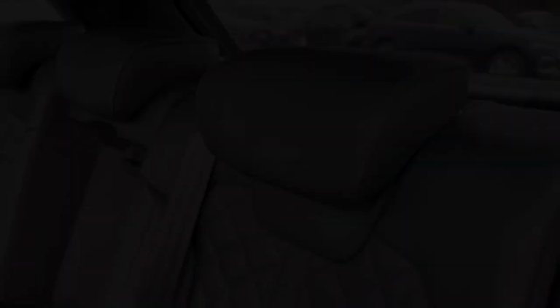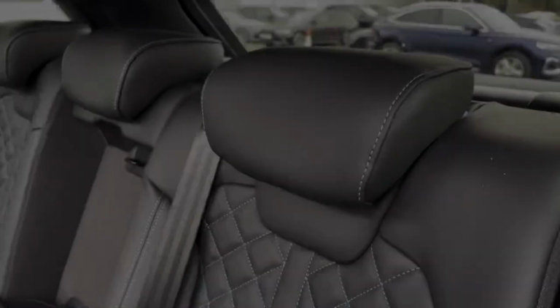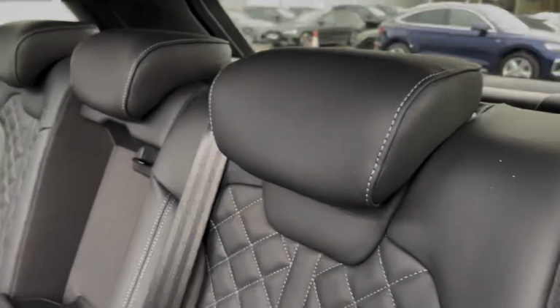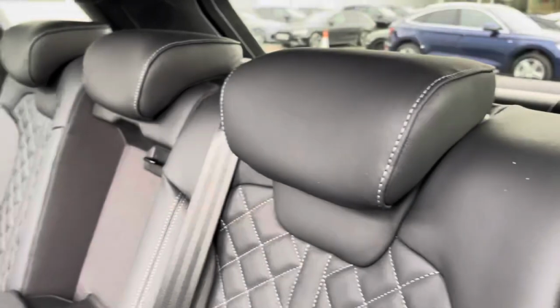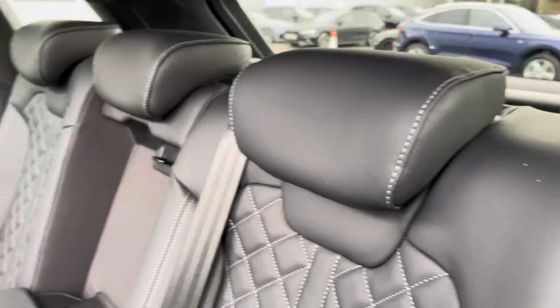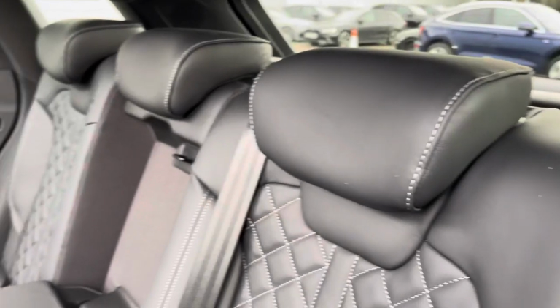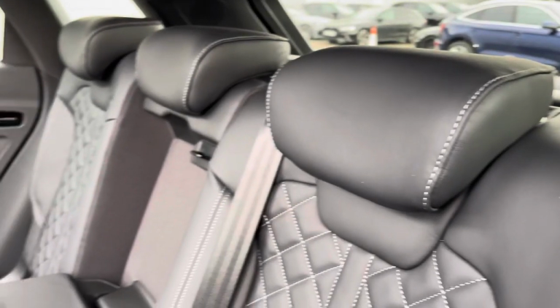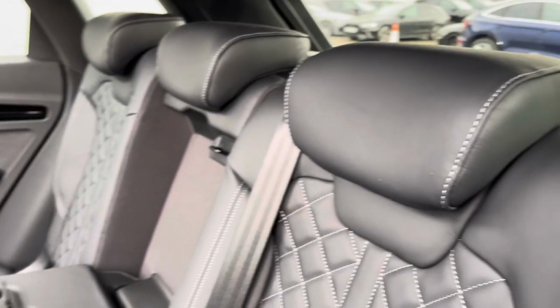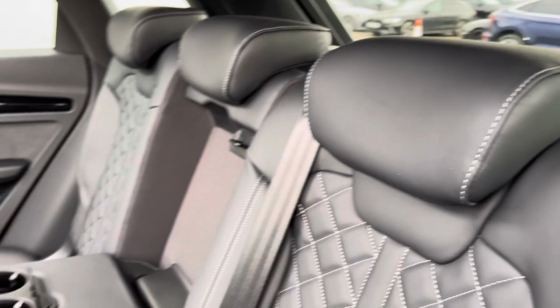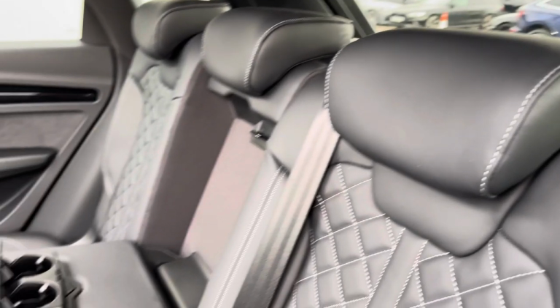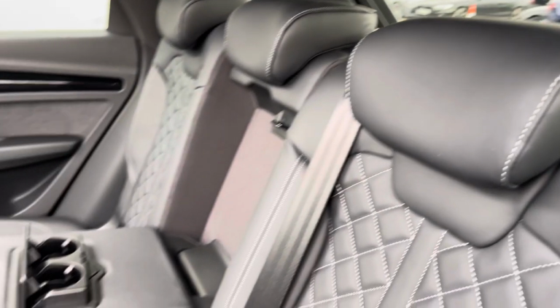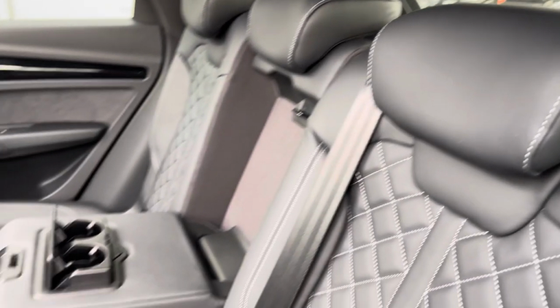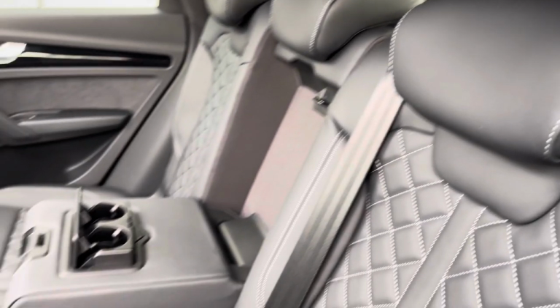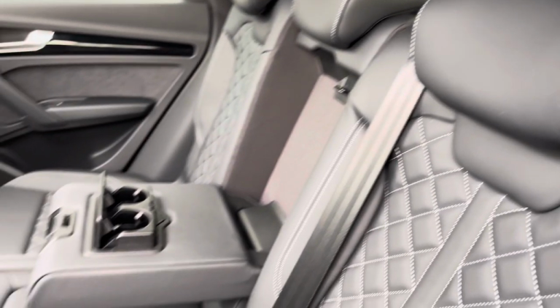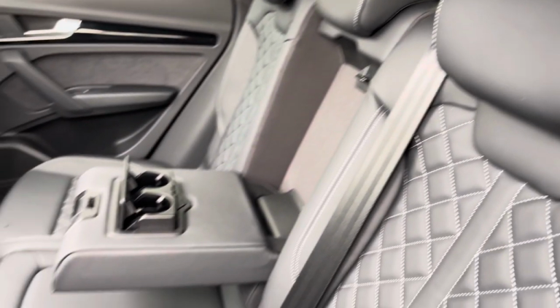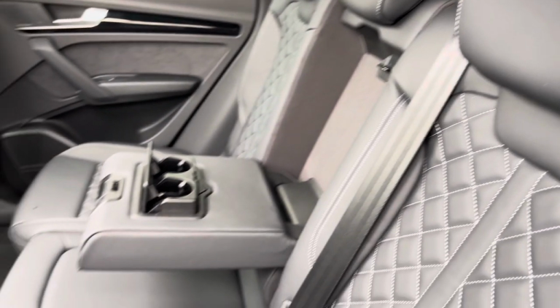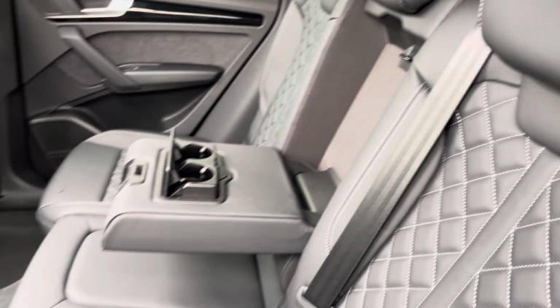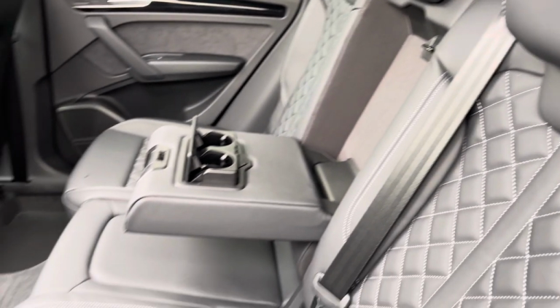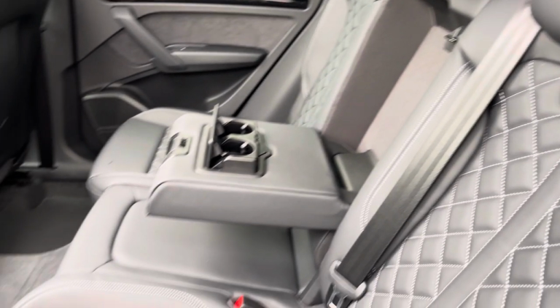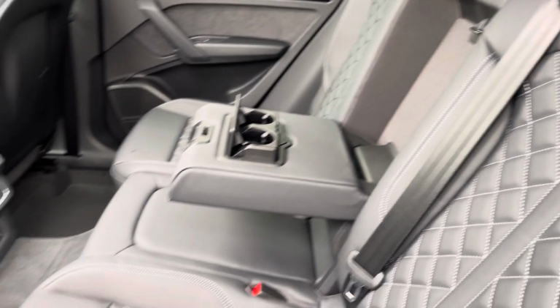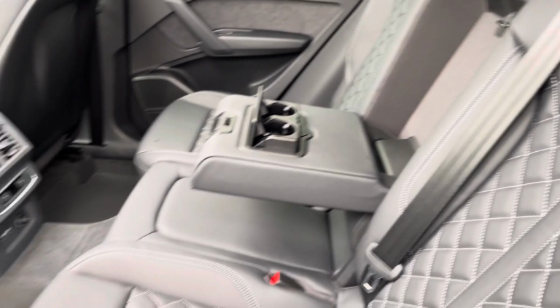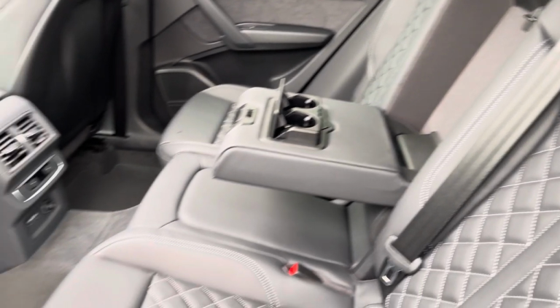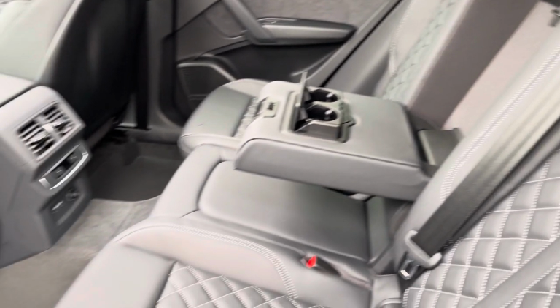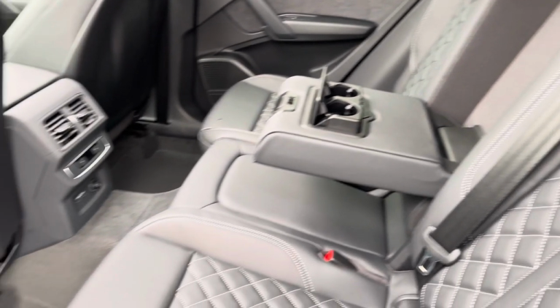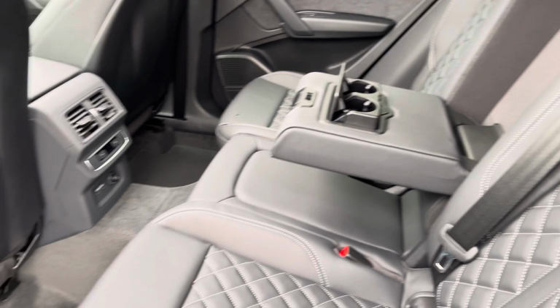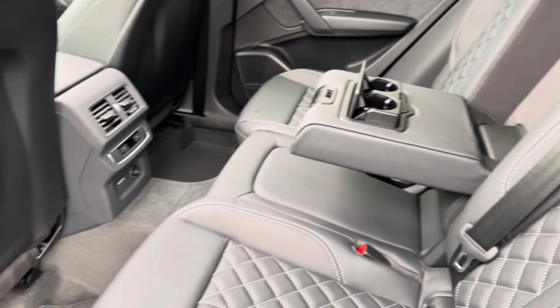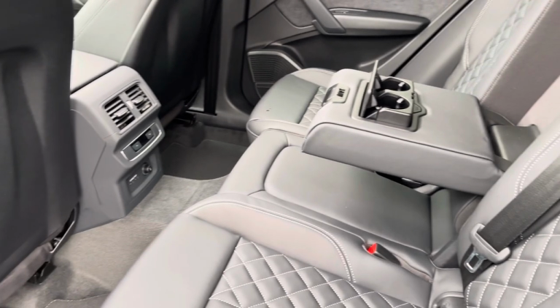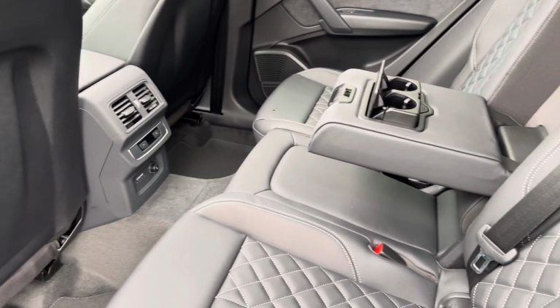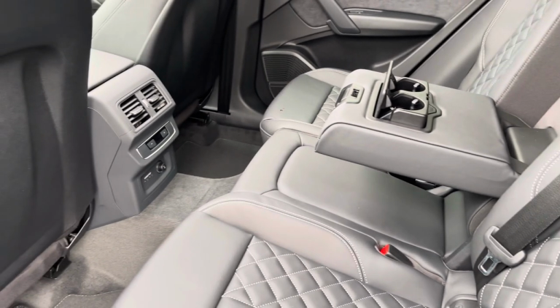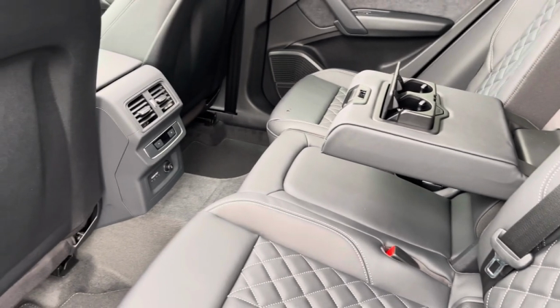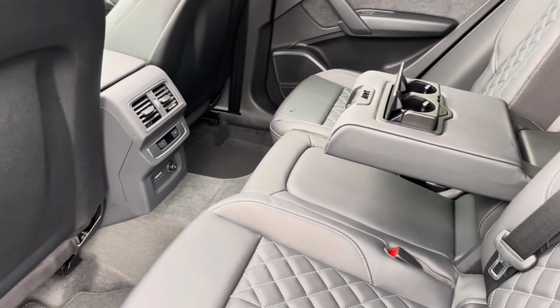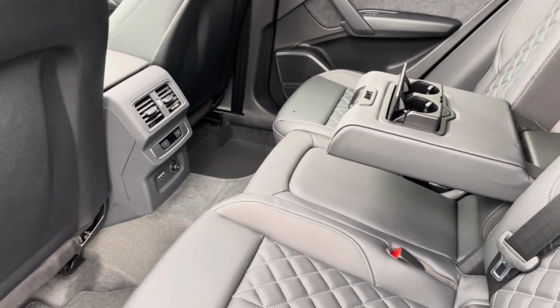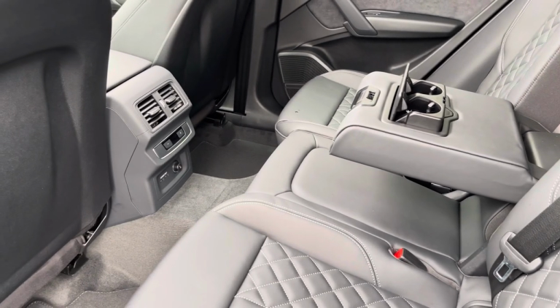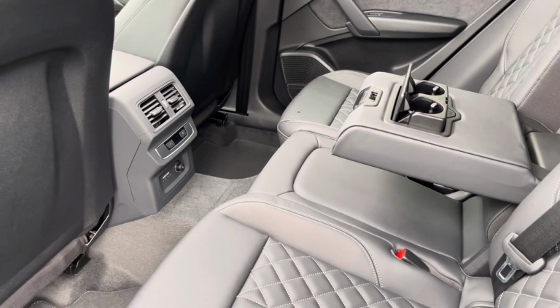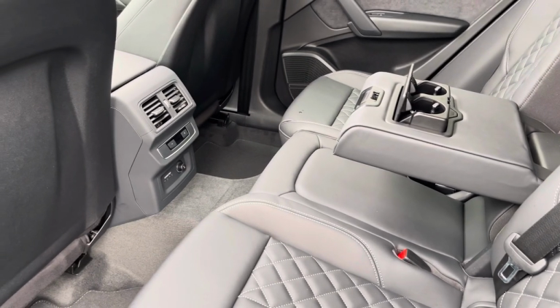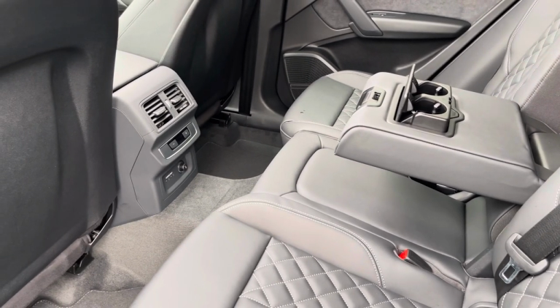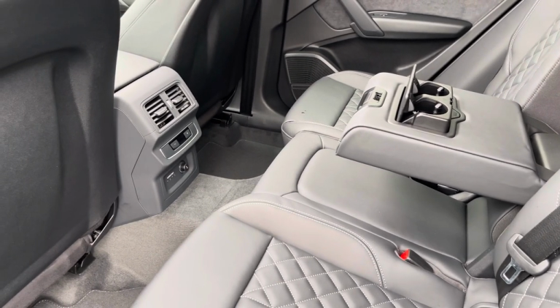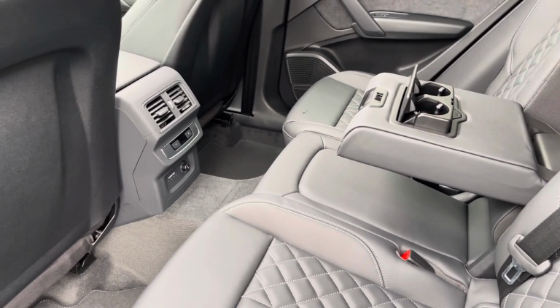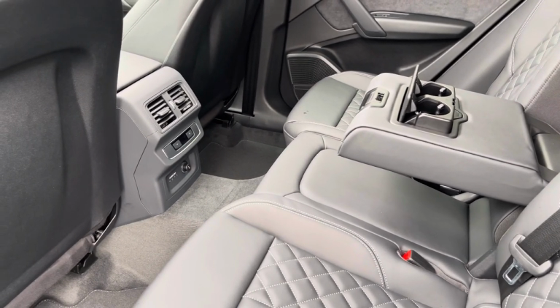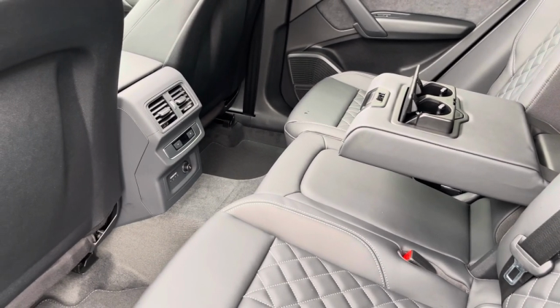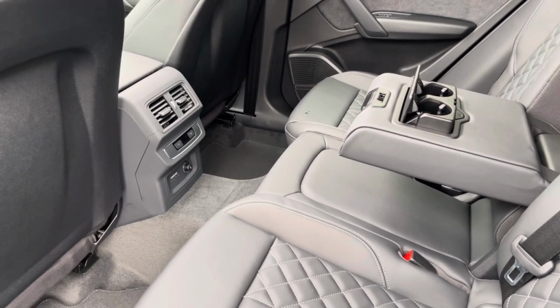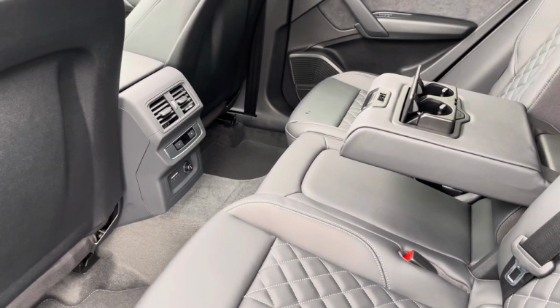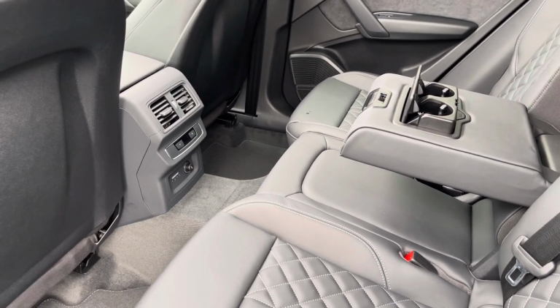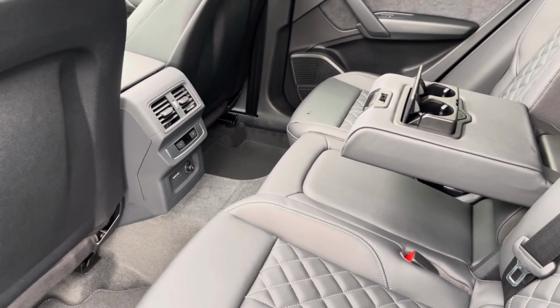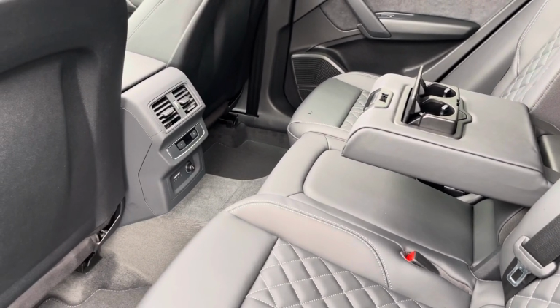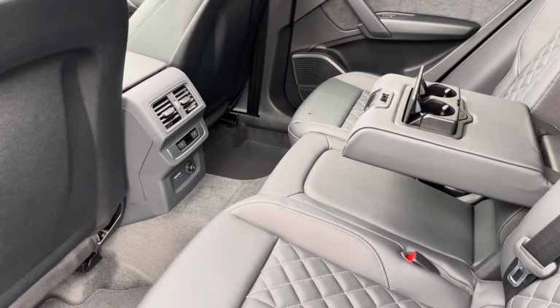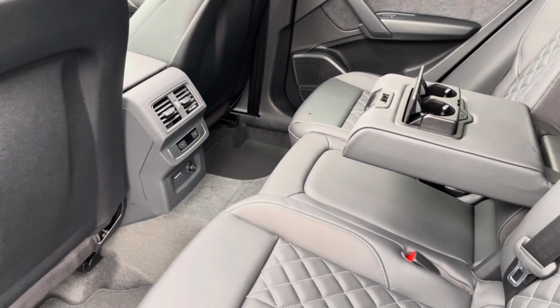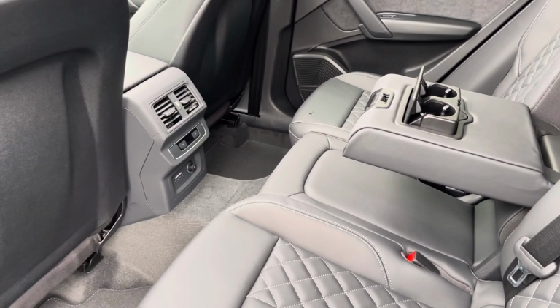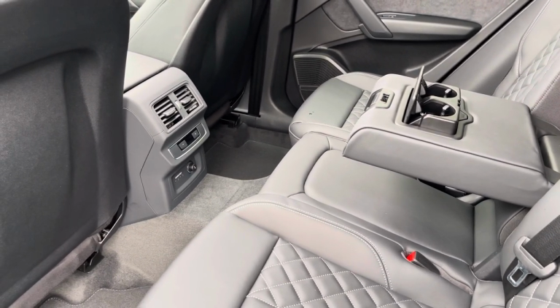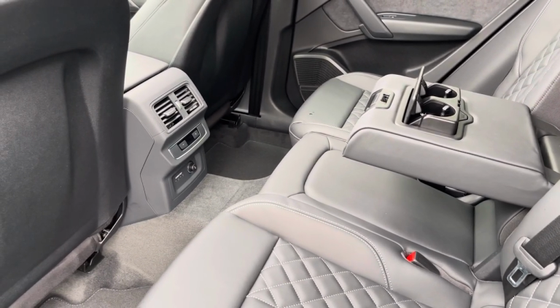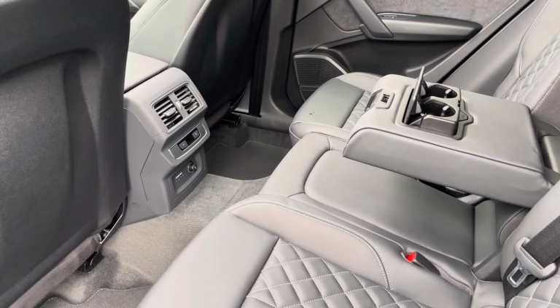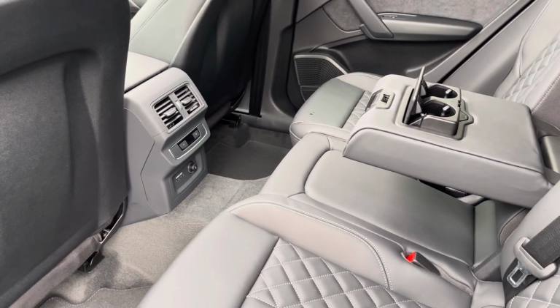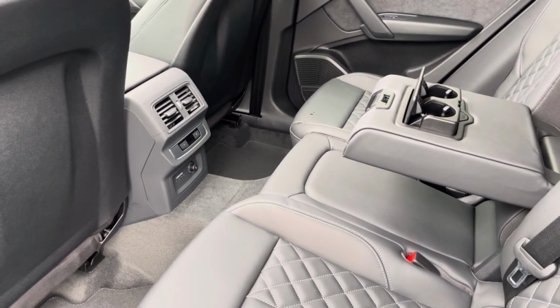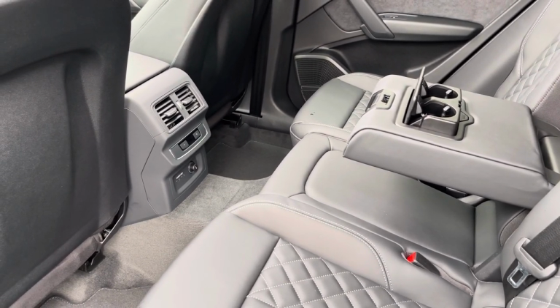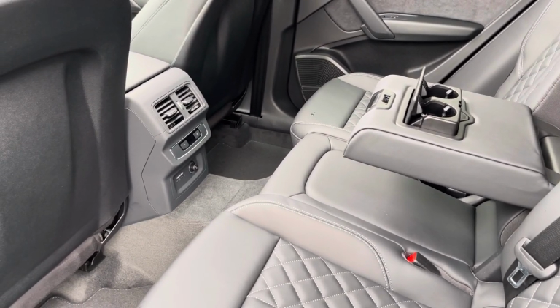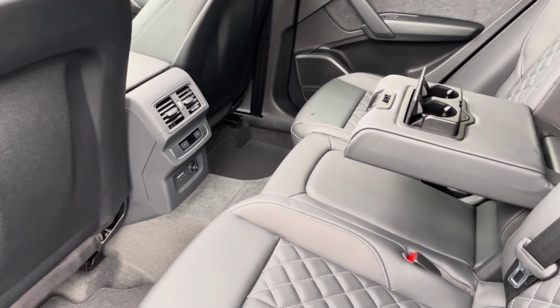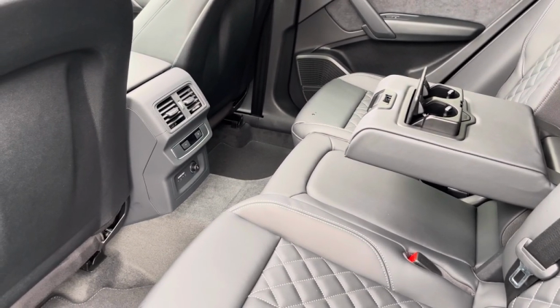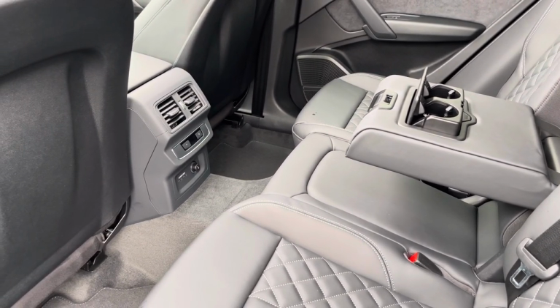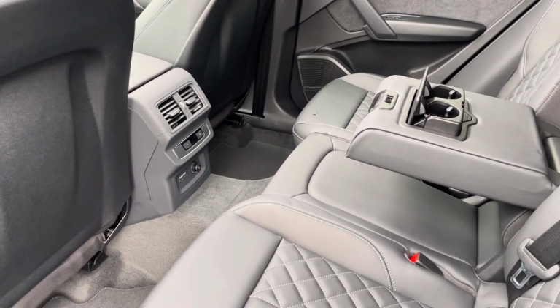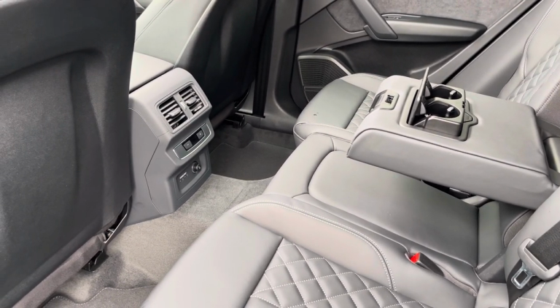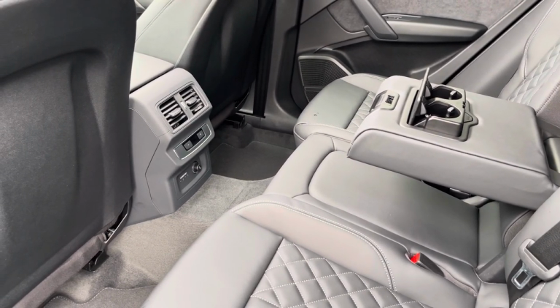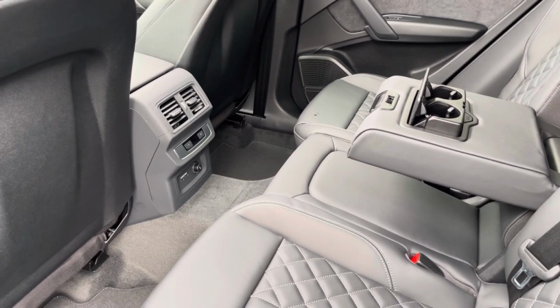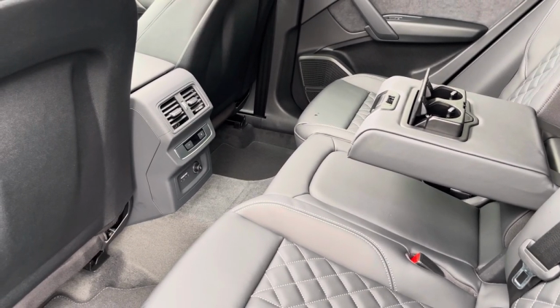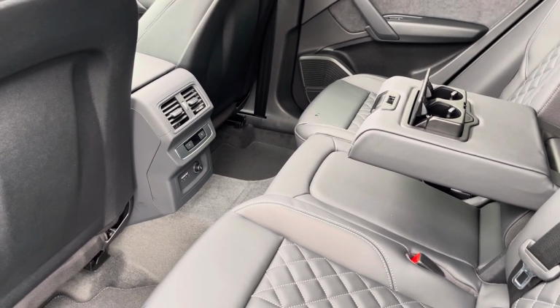Here we can see we can fit up to 3 passengers, with 2 ISOFIX points and a climate panel. There are also 2 USB ports included in the rear as well.